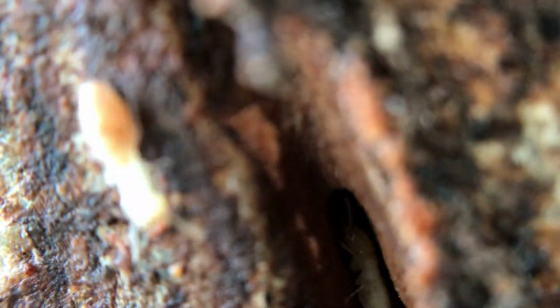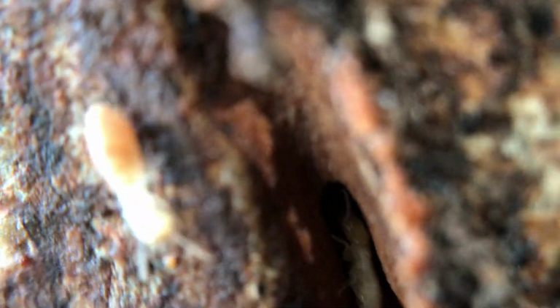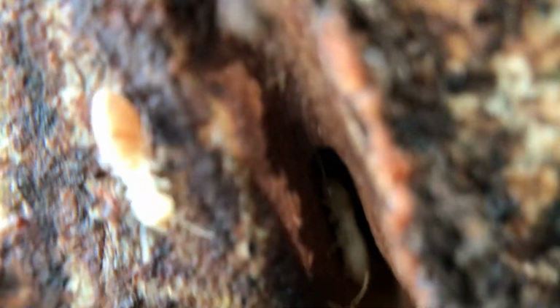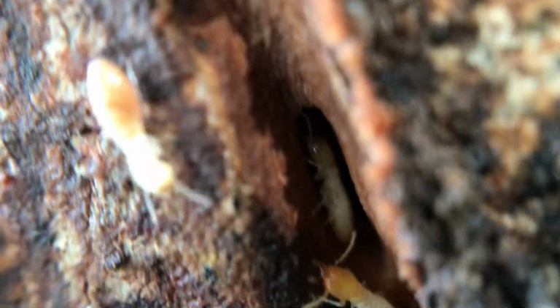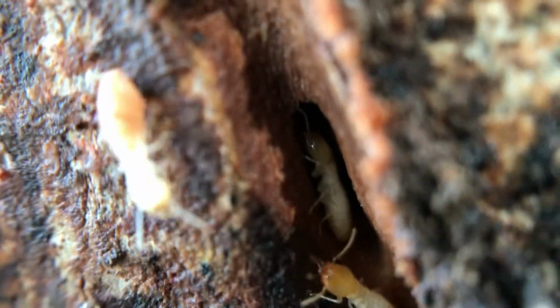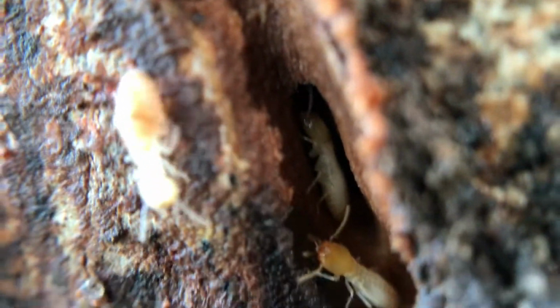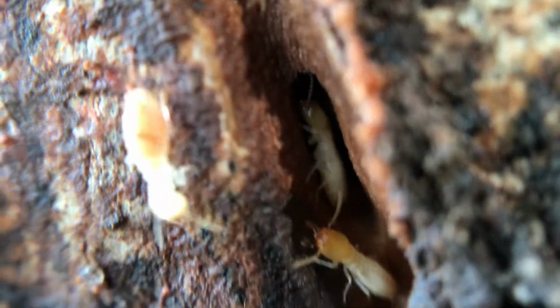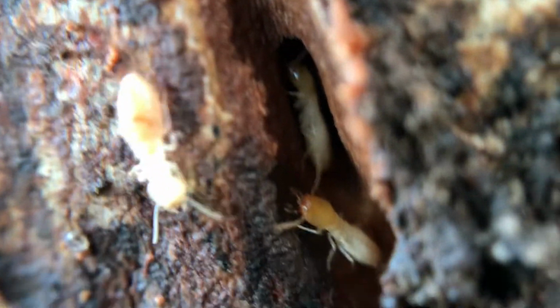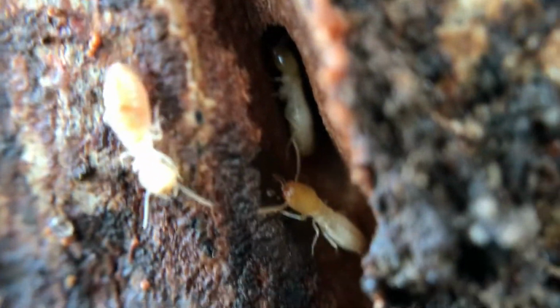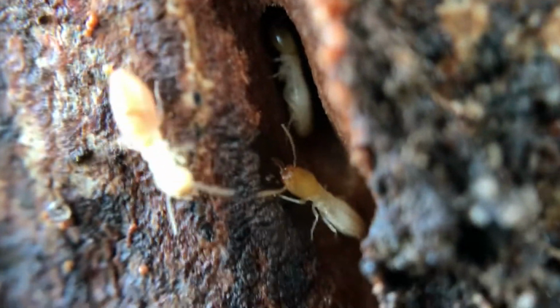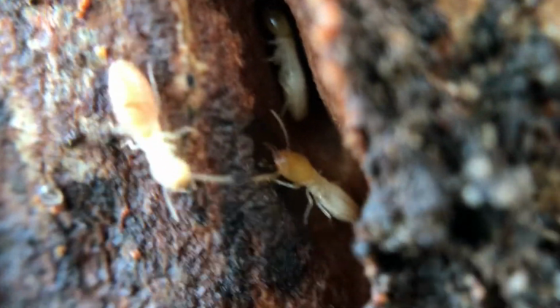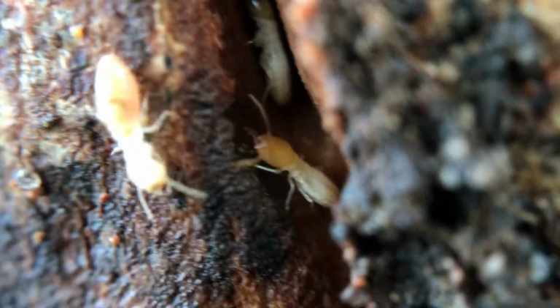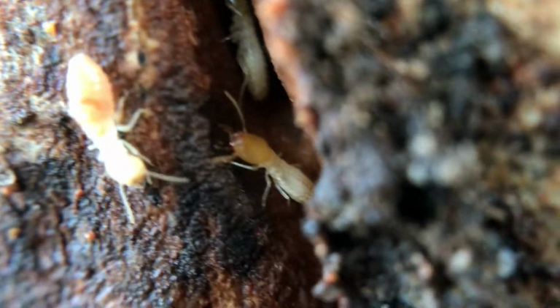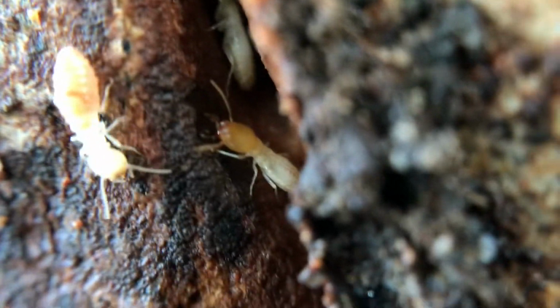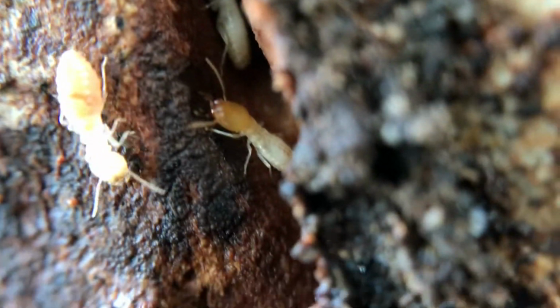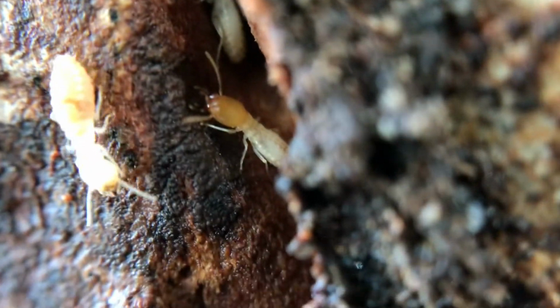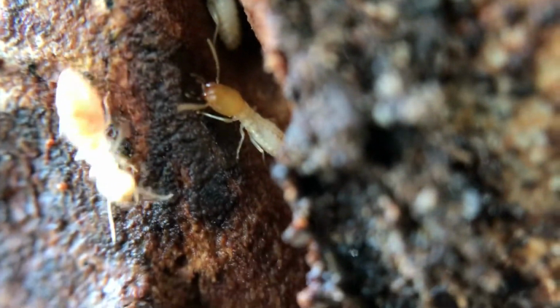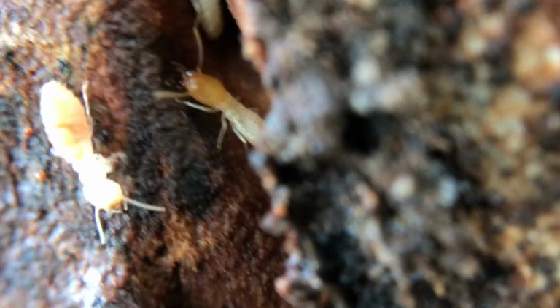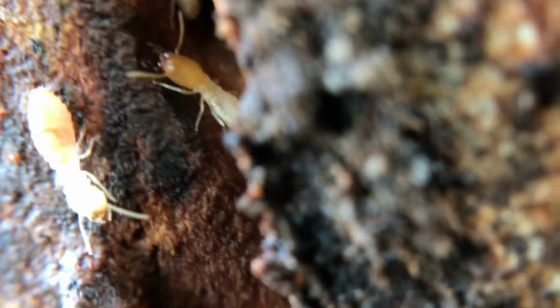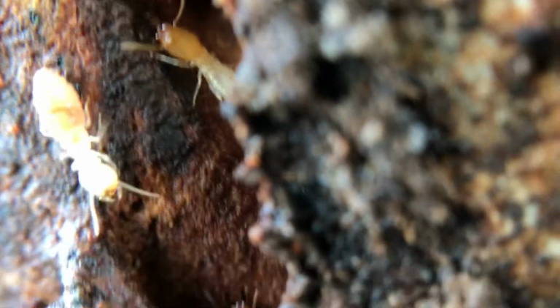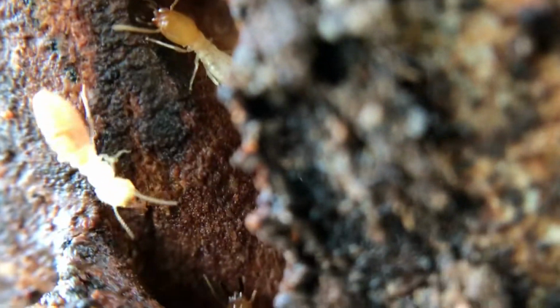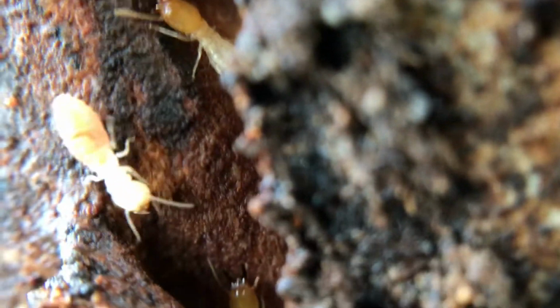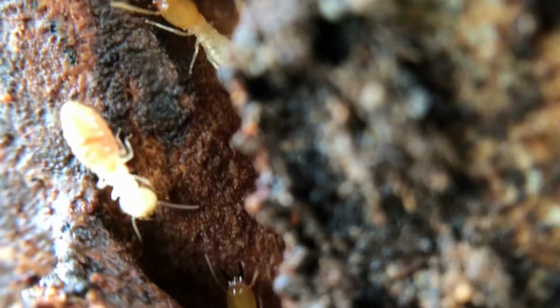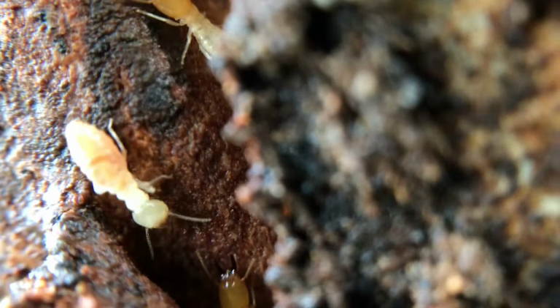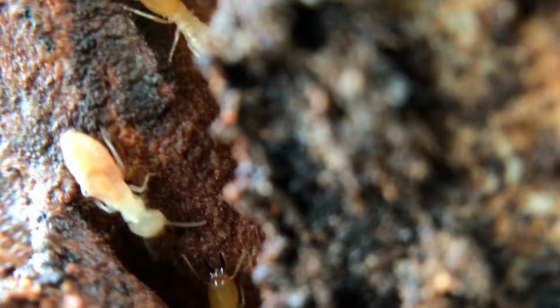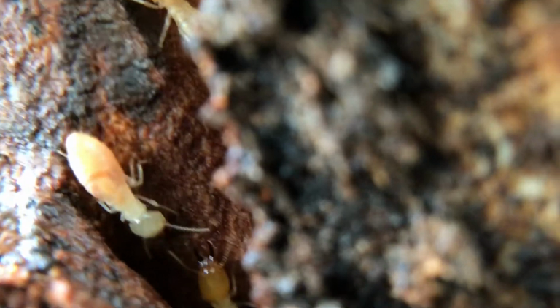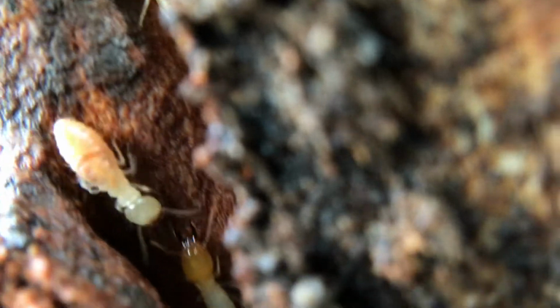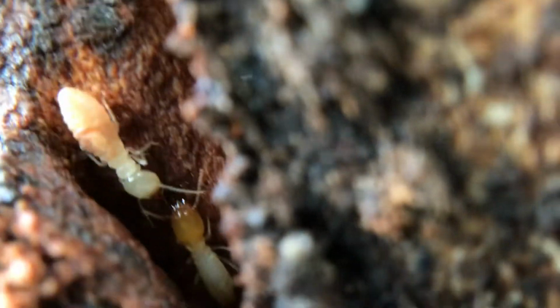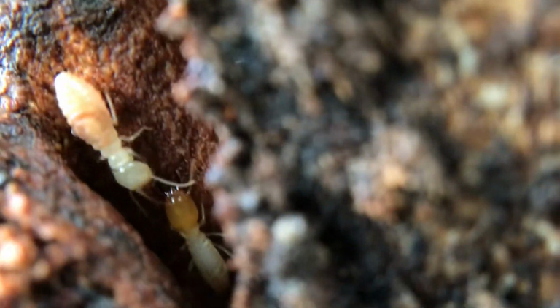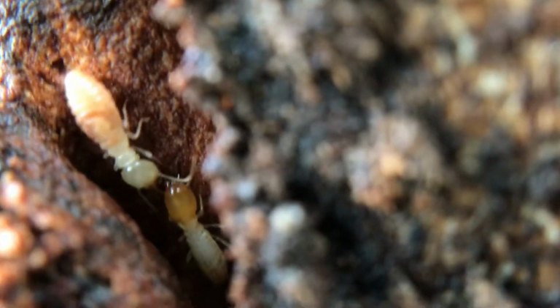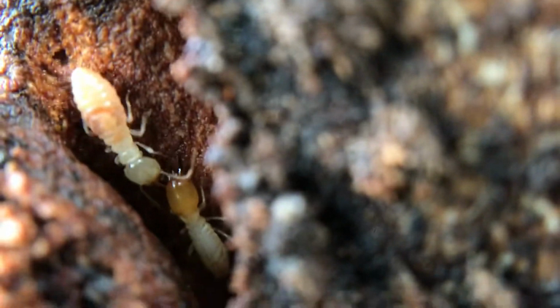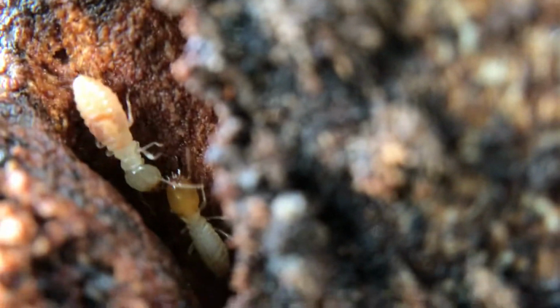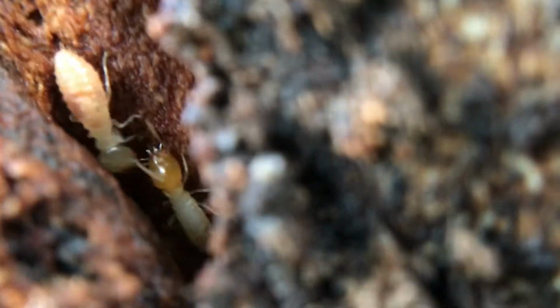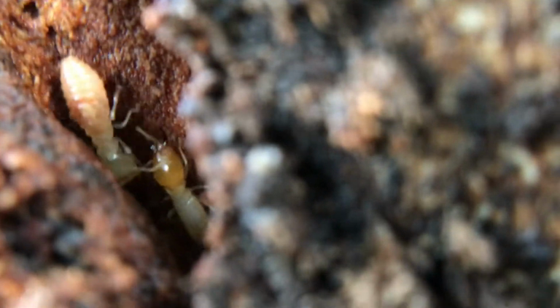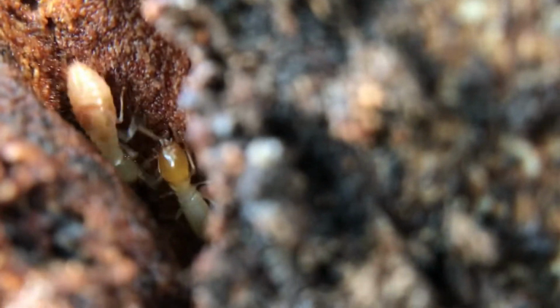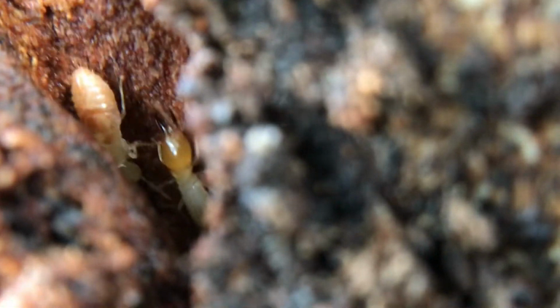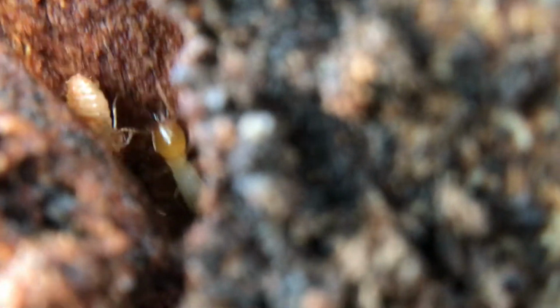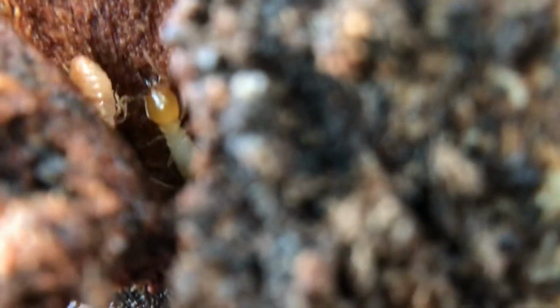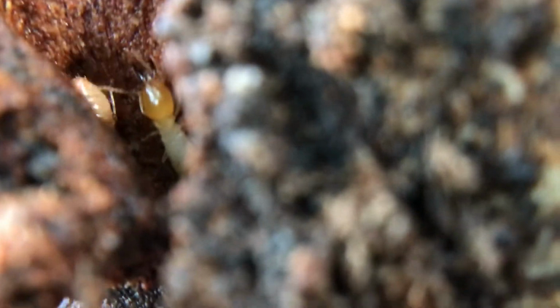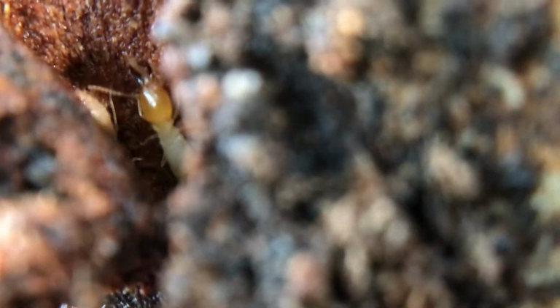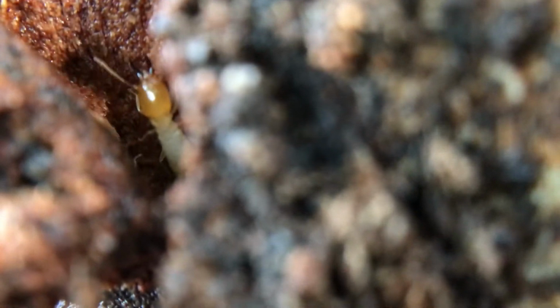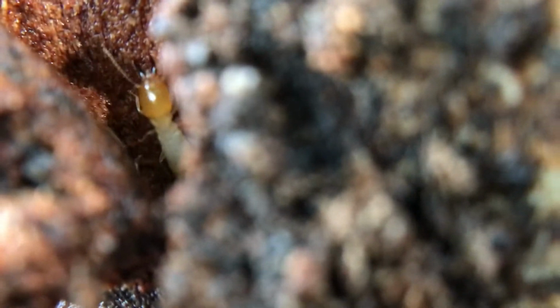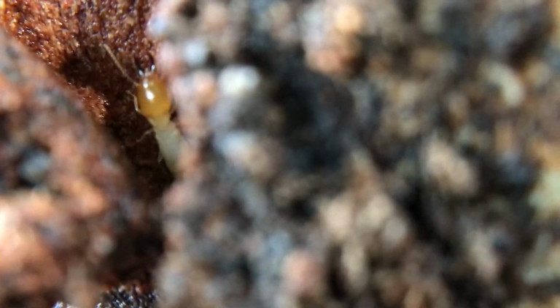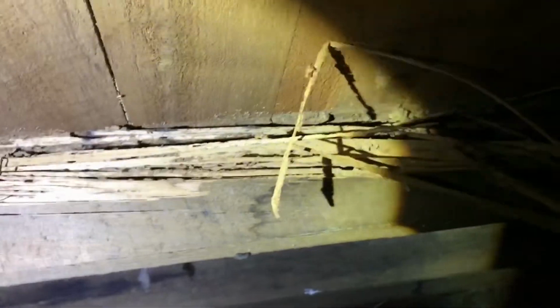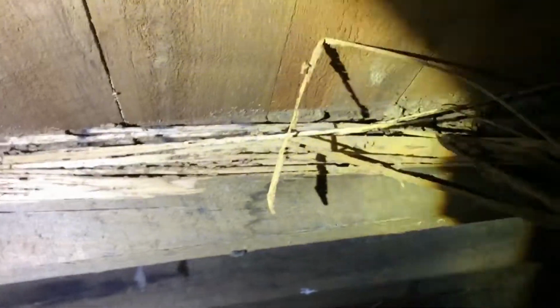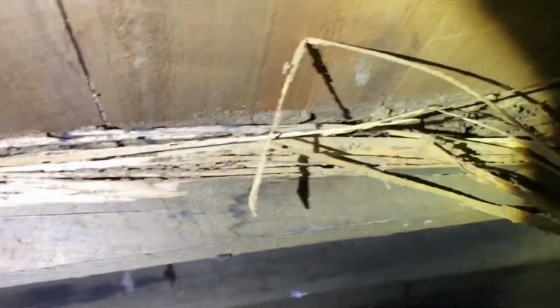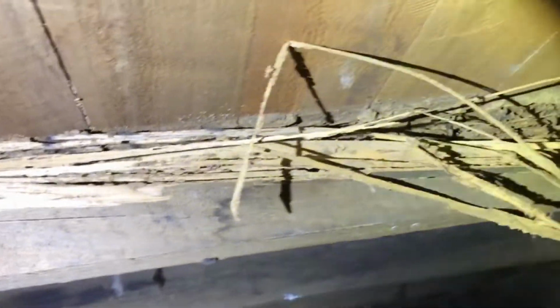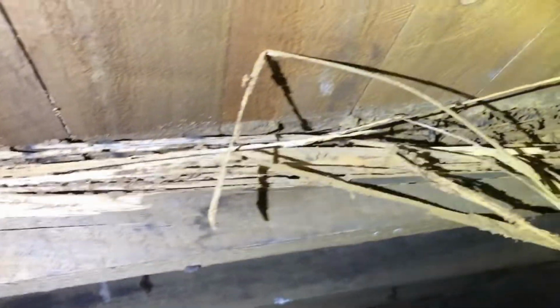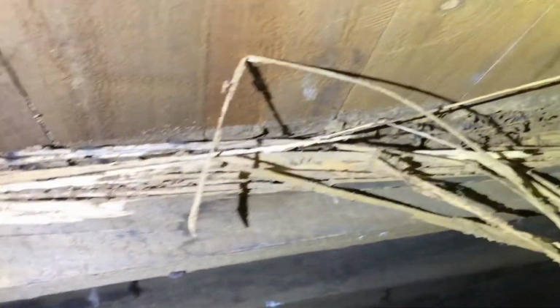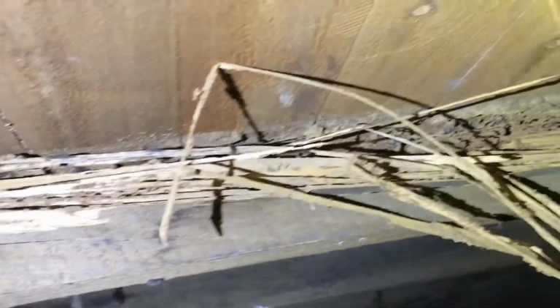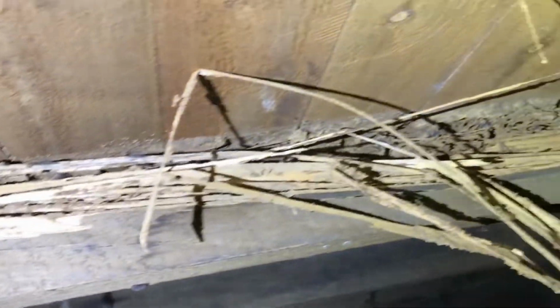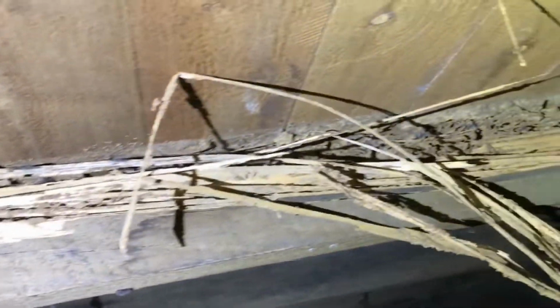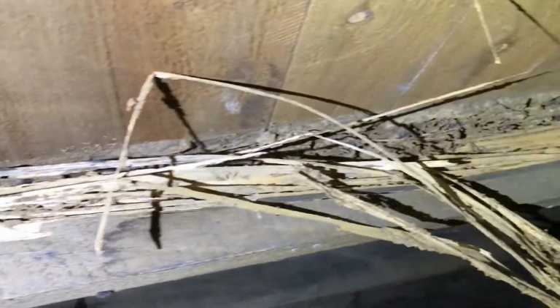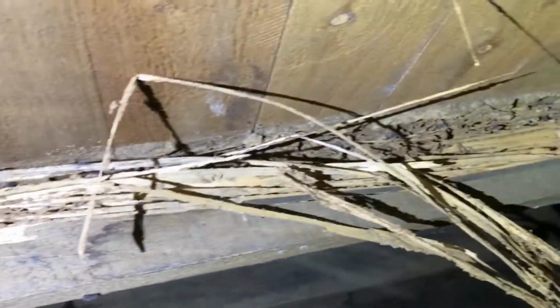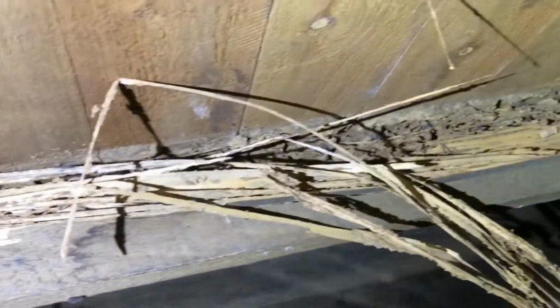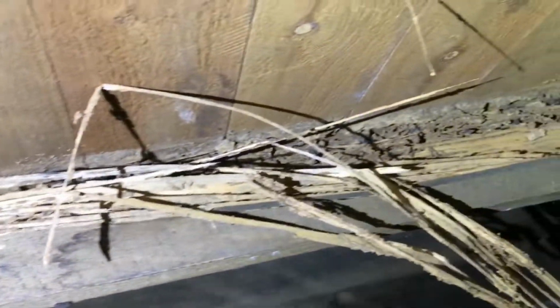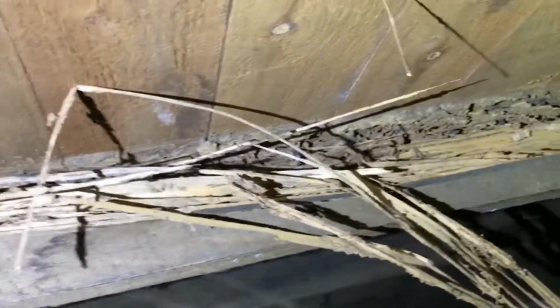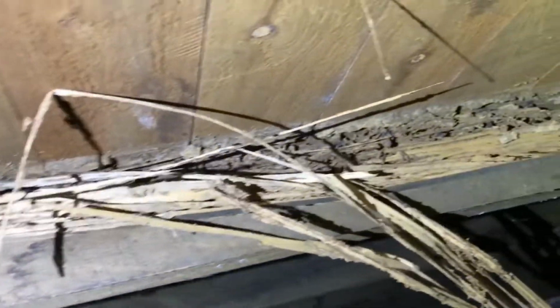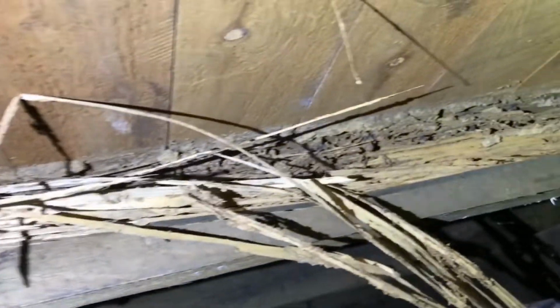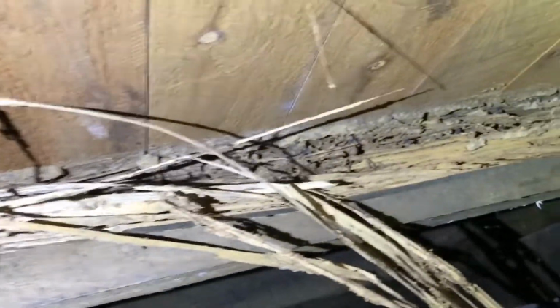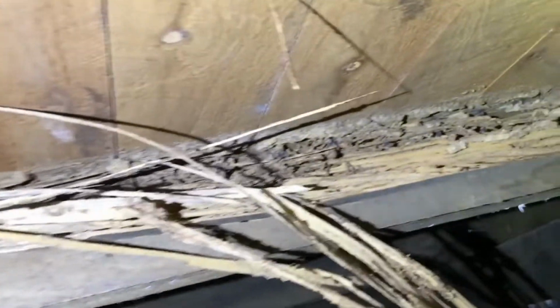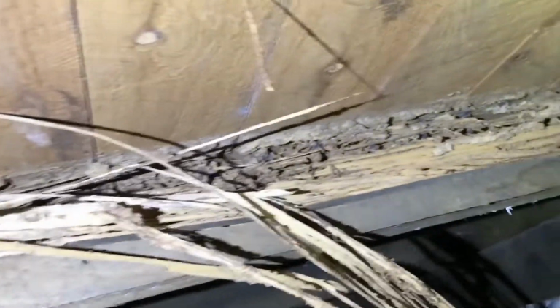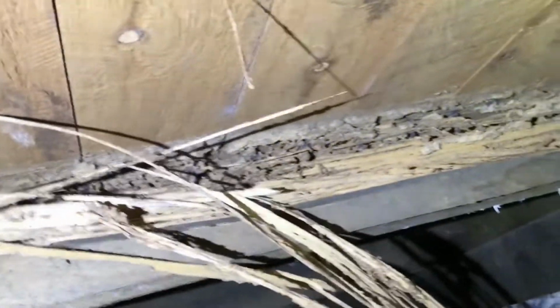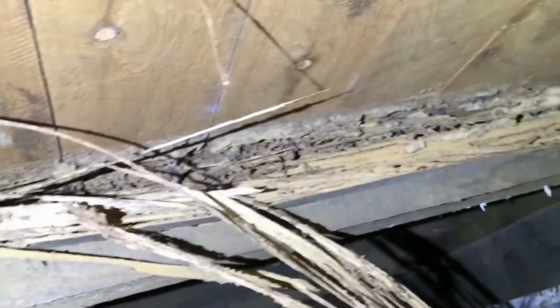We use the latest techniques and specialist equipment including thermal imaging cameras, moisture meters, motion sensor devices, and years of experience.